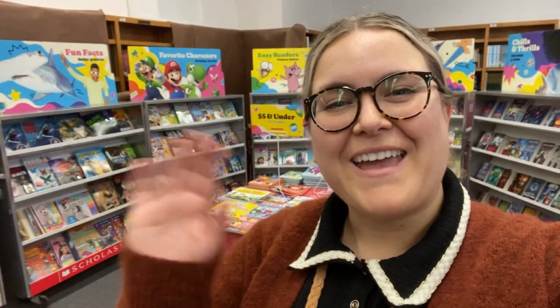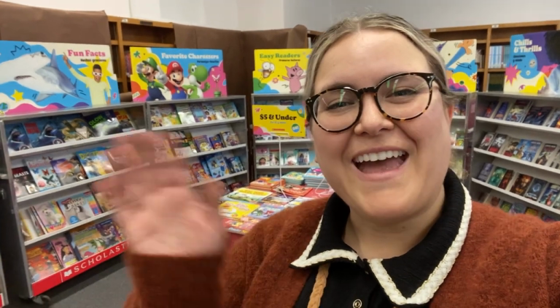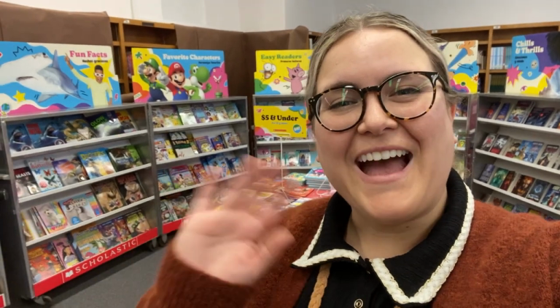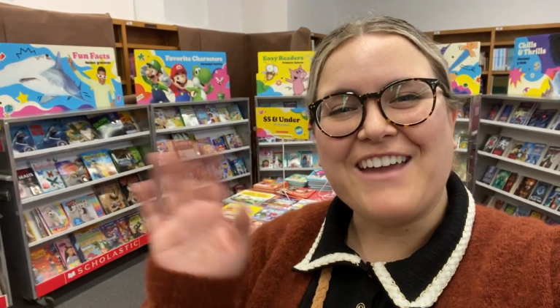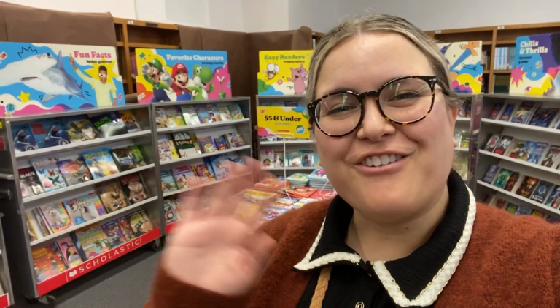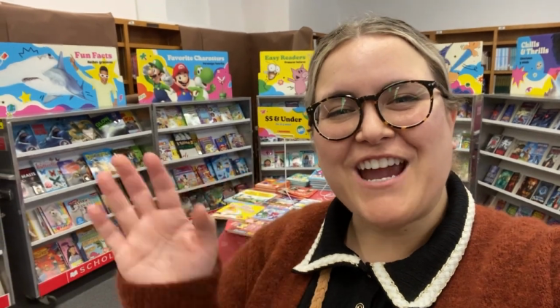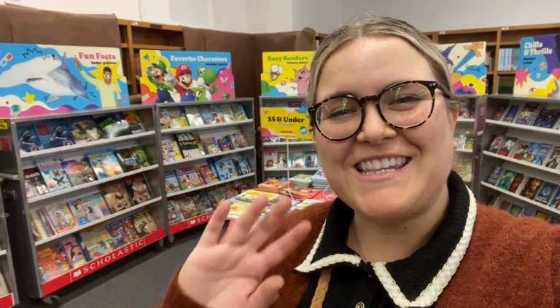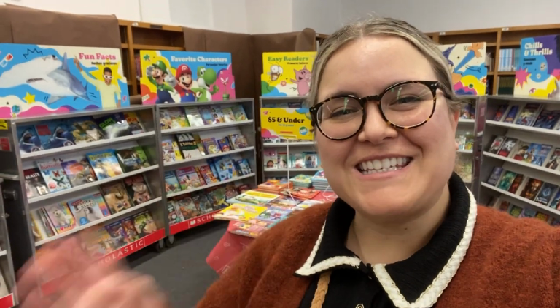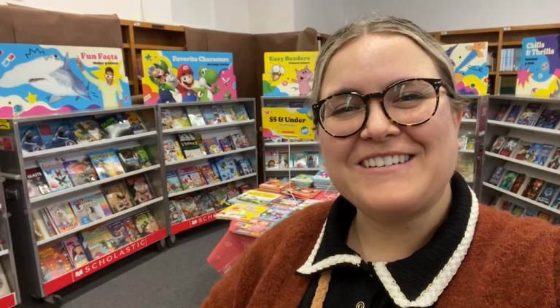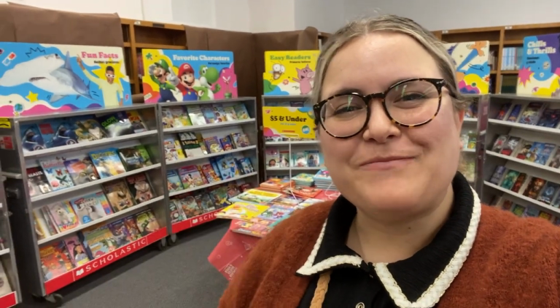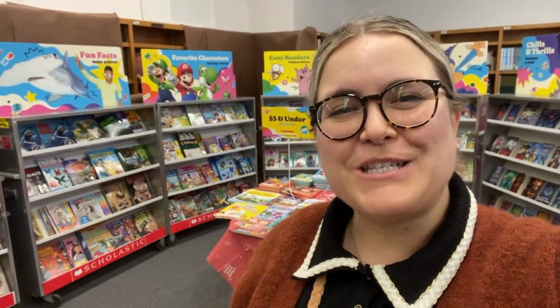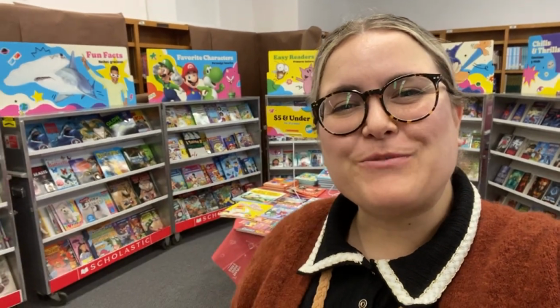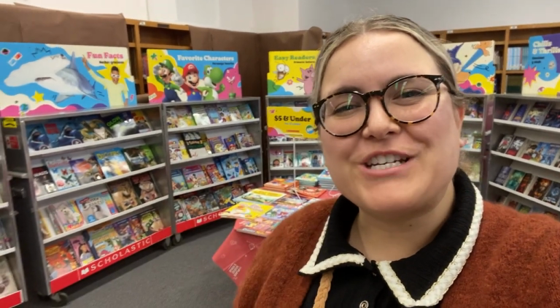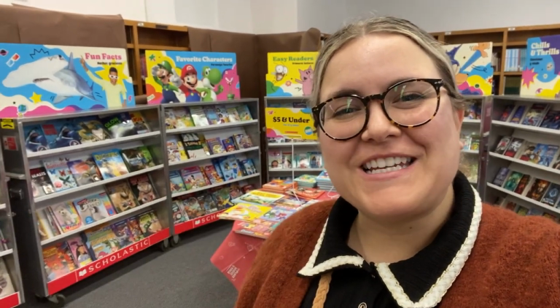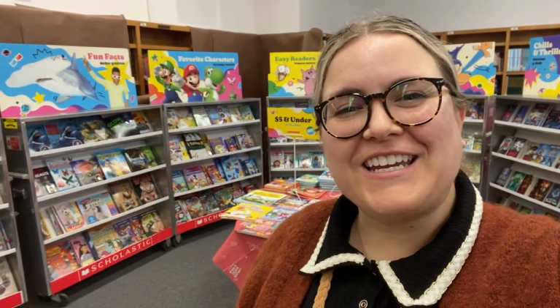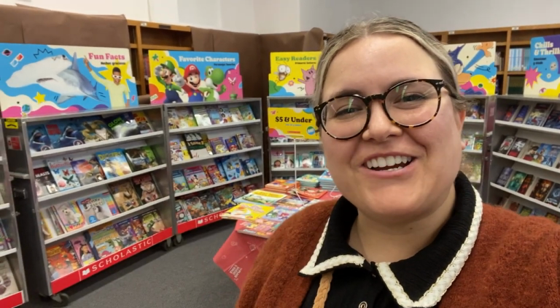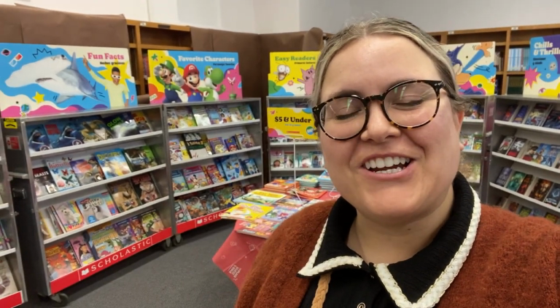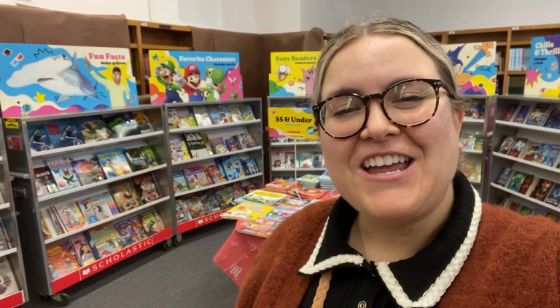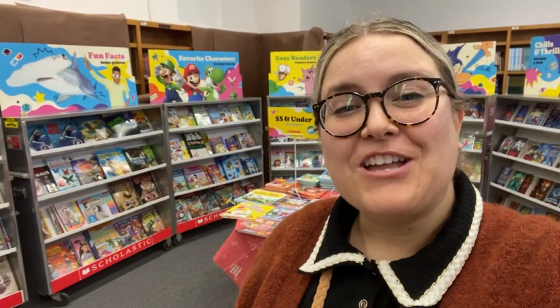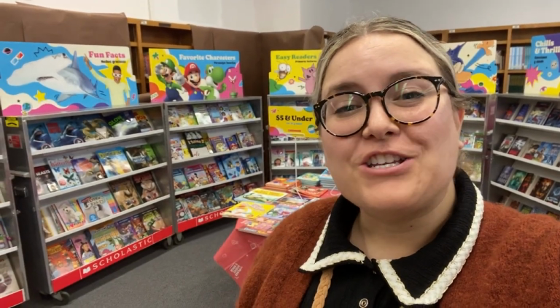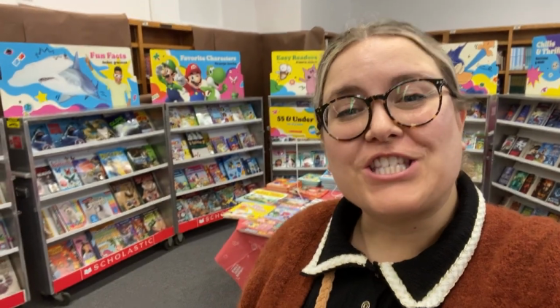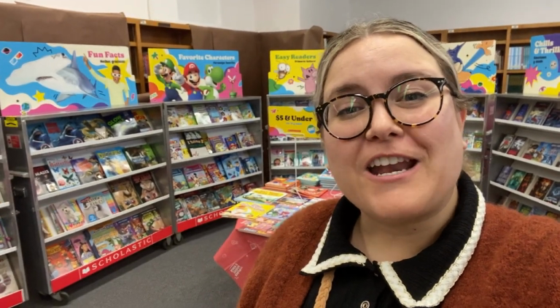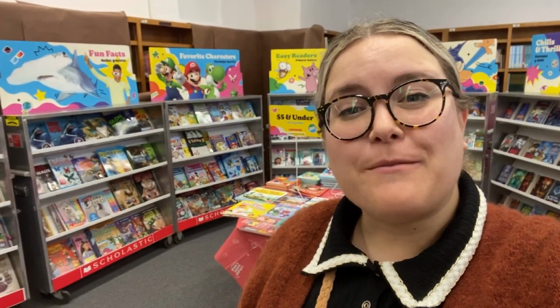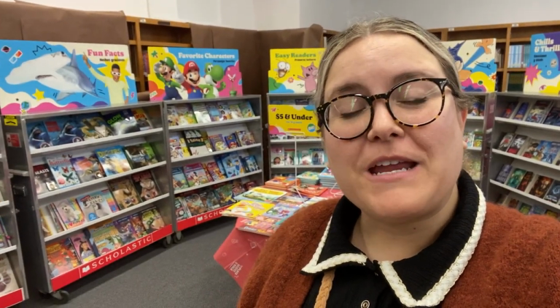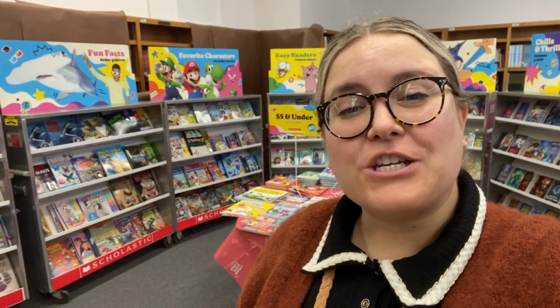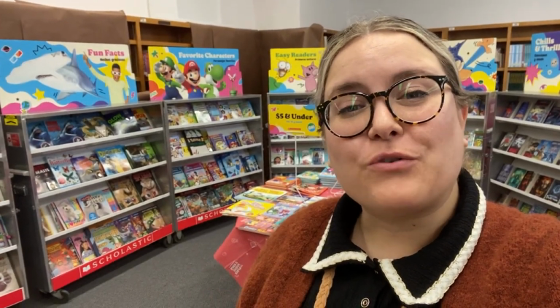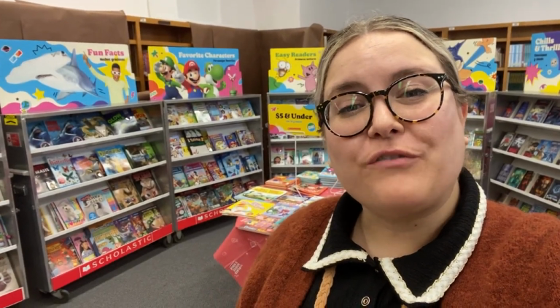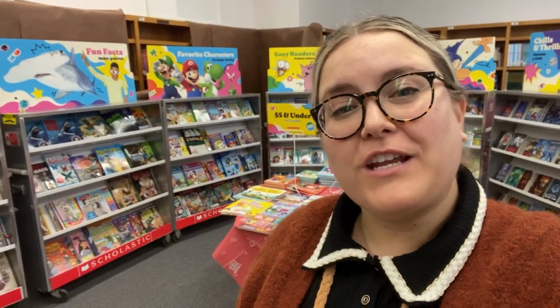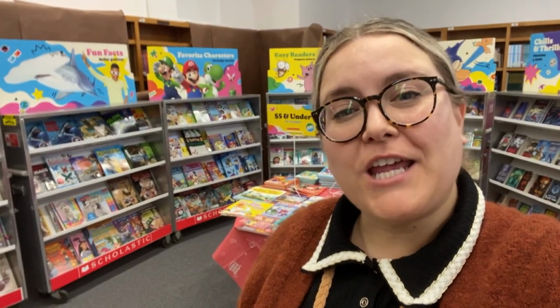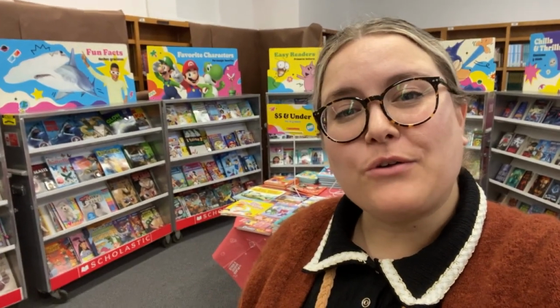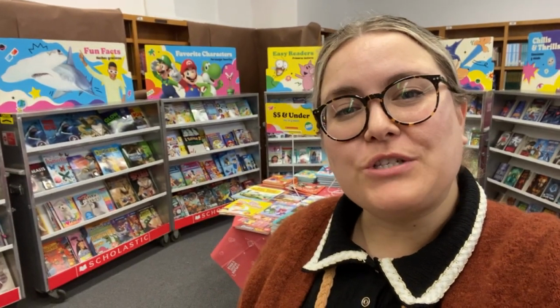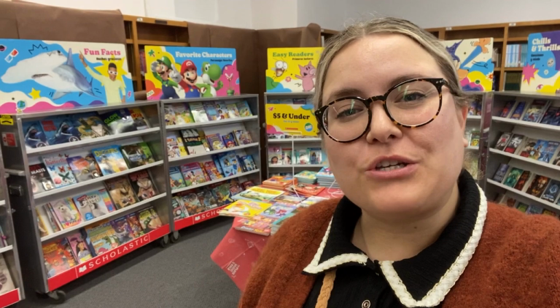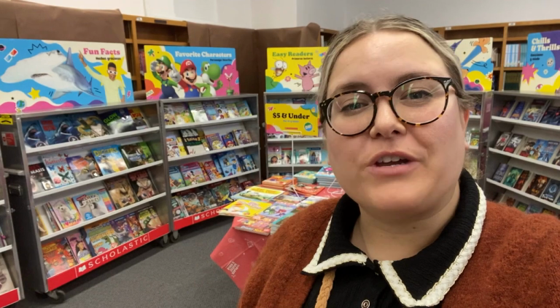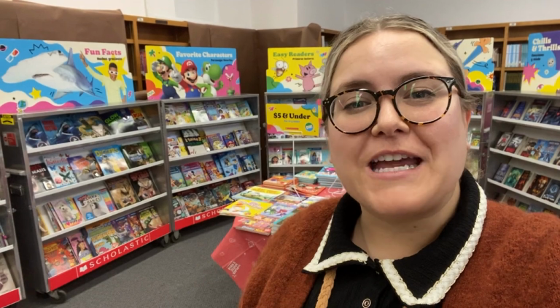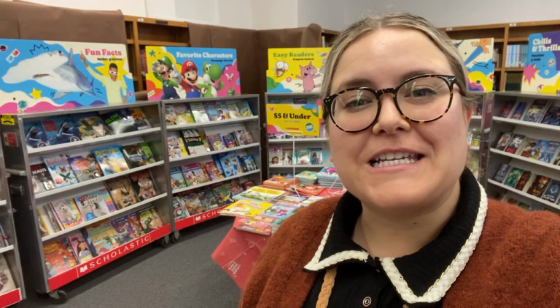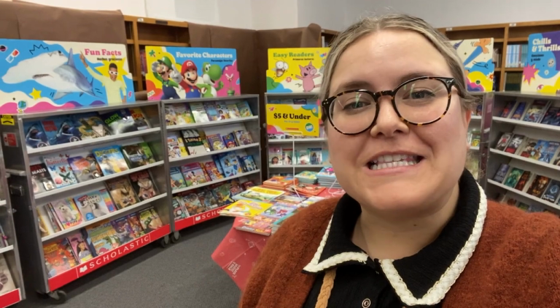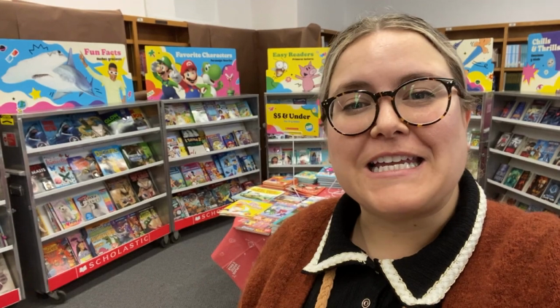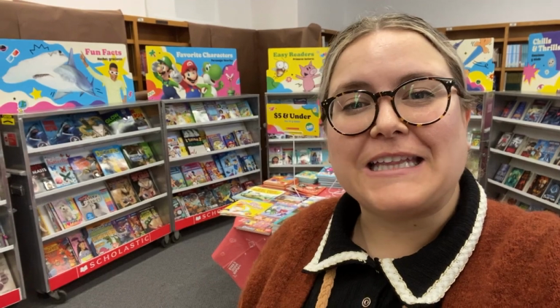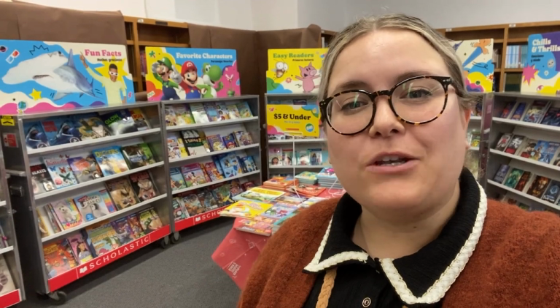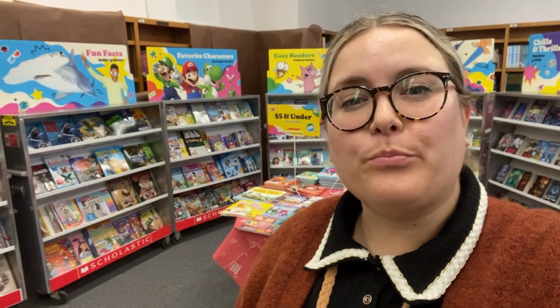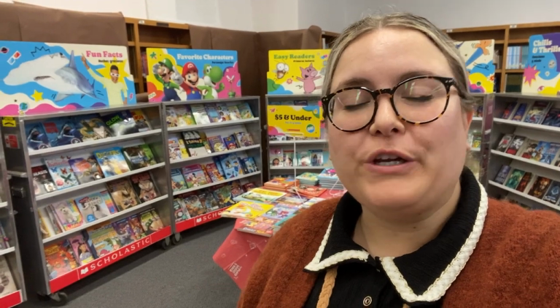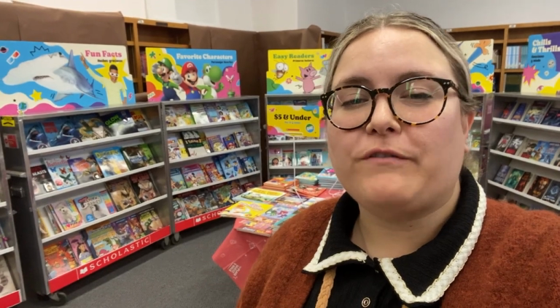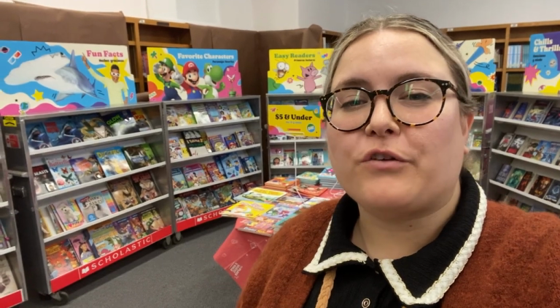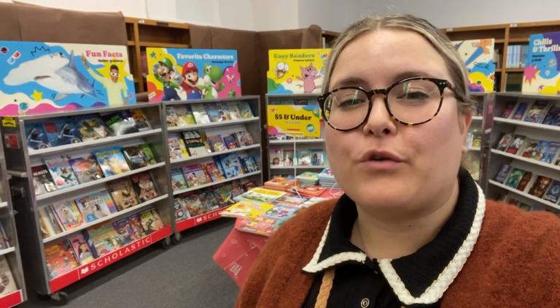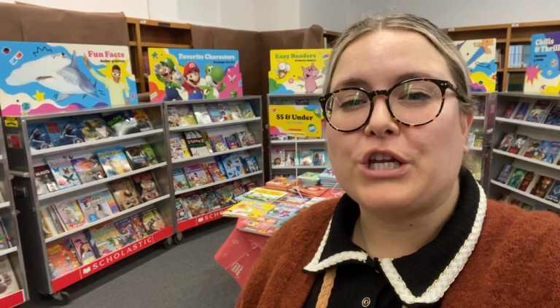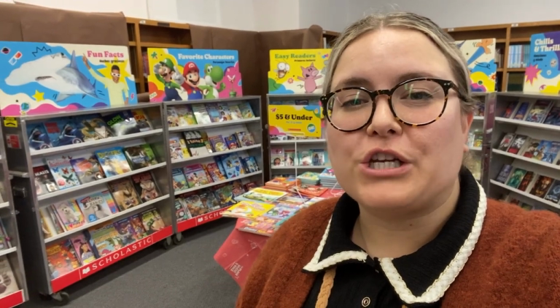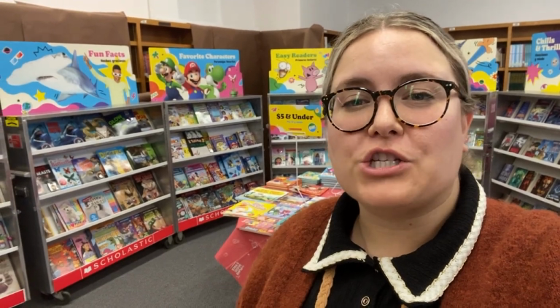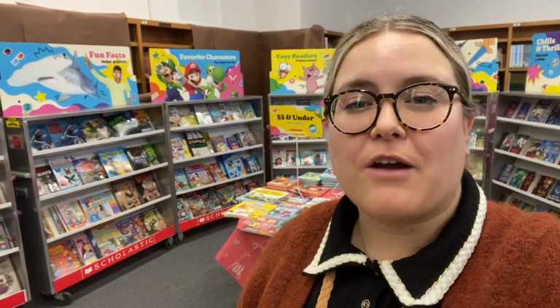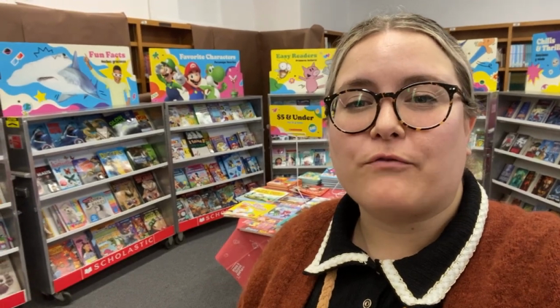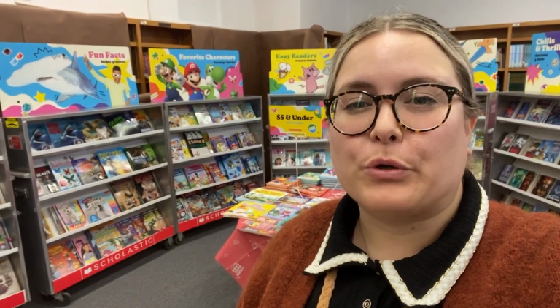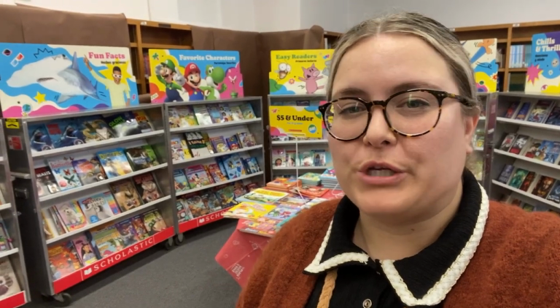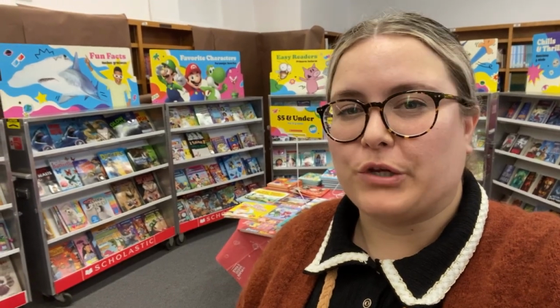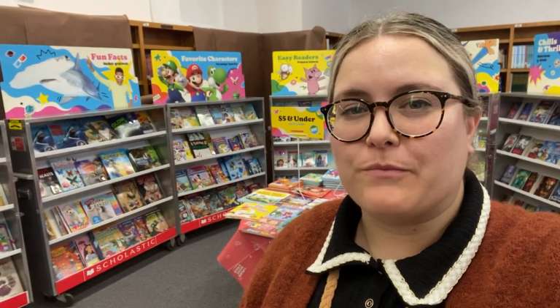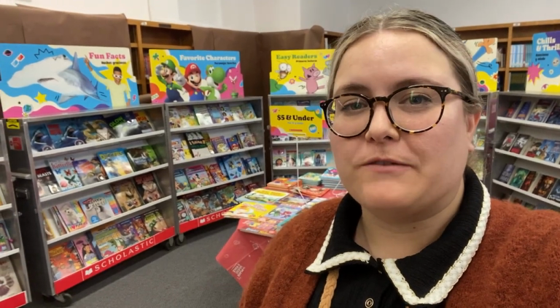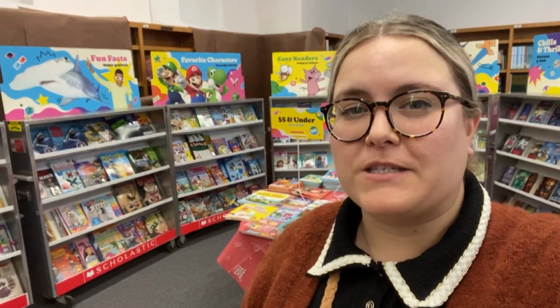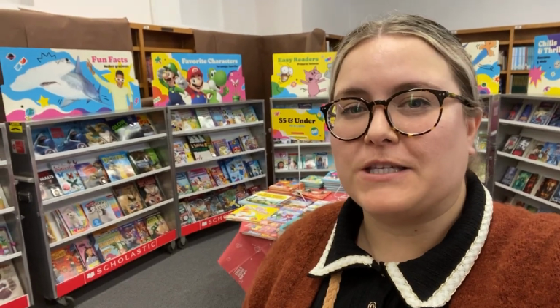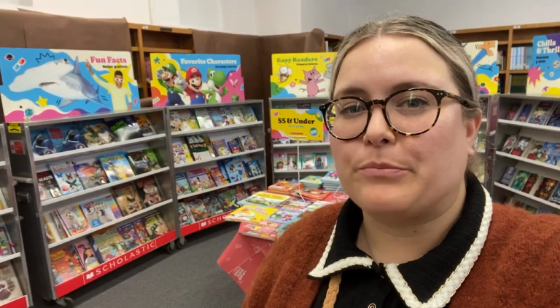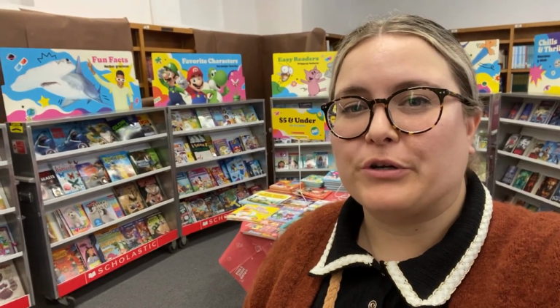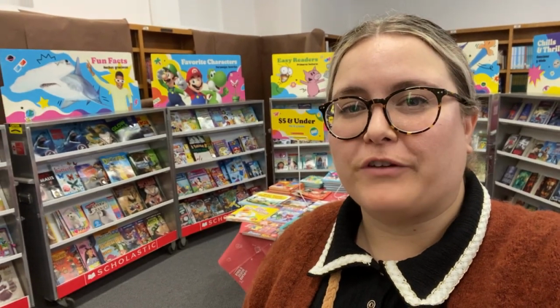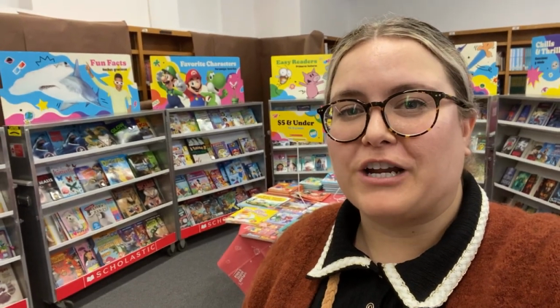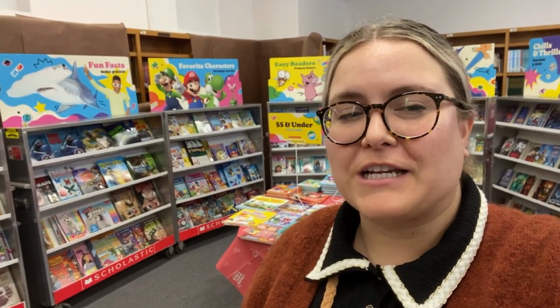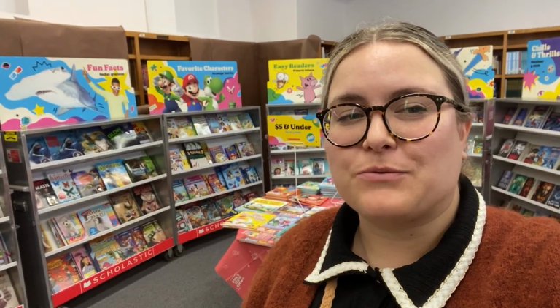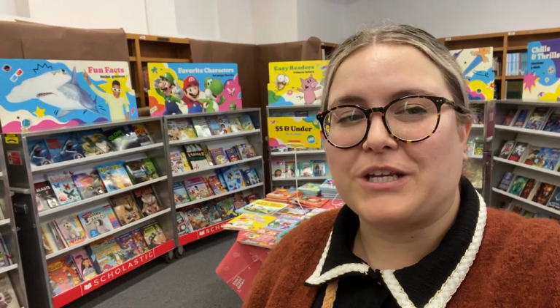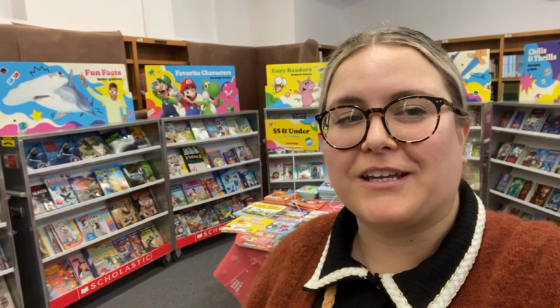Hi friends! Miss Marisi here. Just thought I'd make a short video so you guys can see a little preview of what you can shop for when you come to visit the book fair next week.